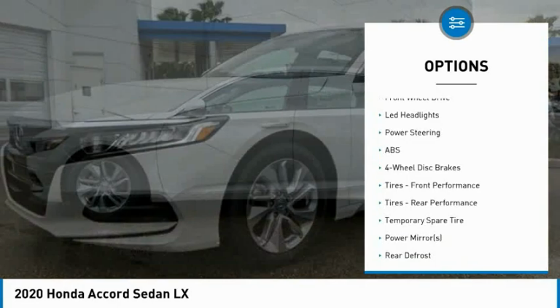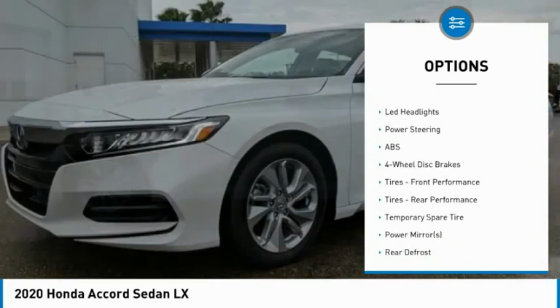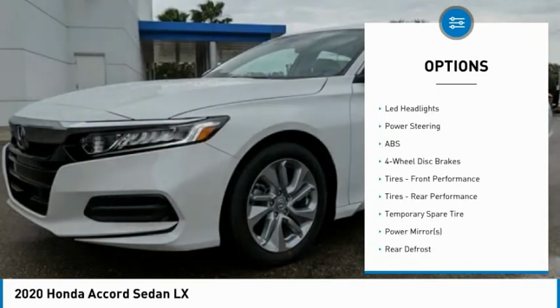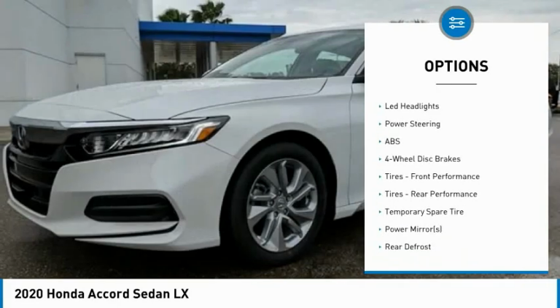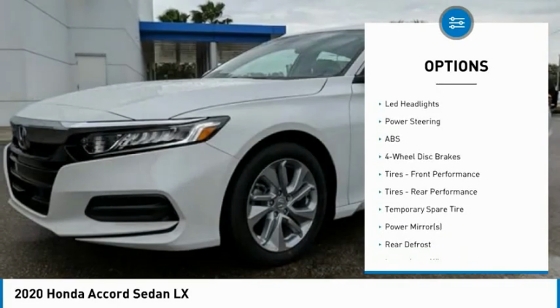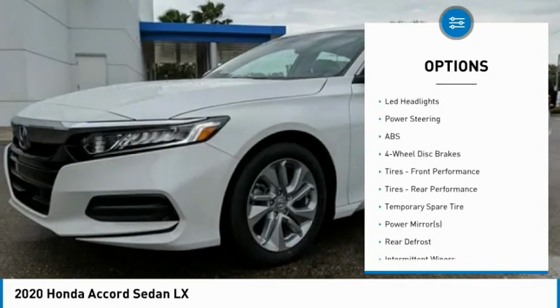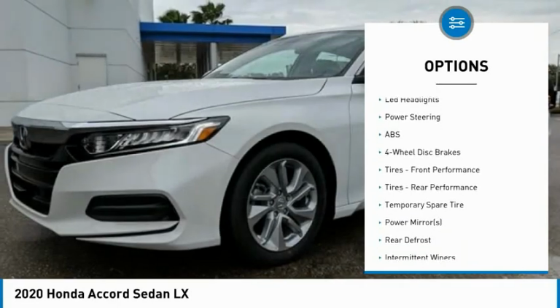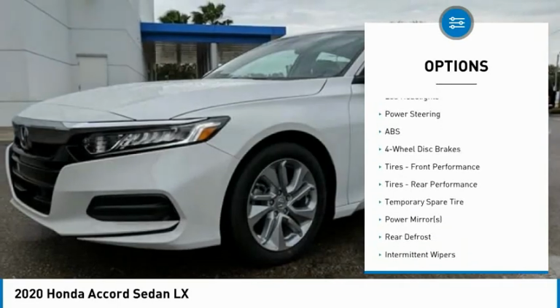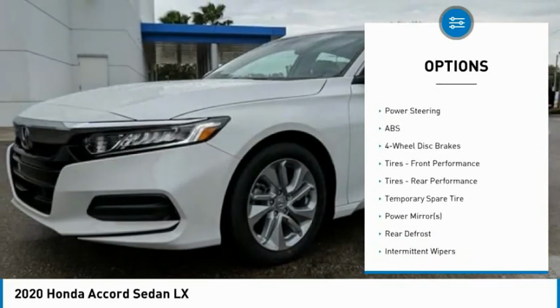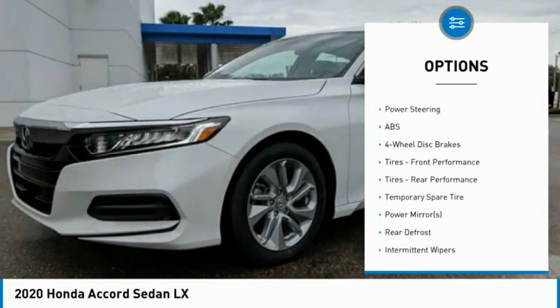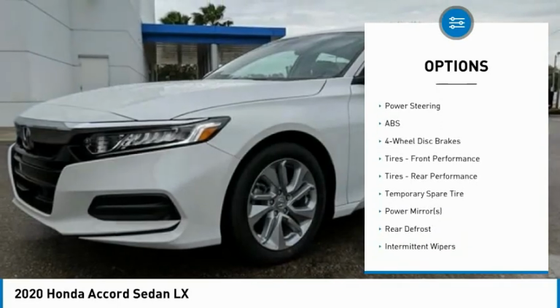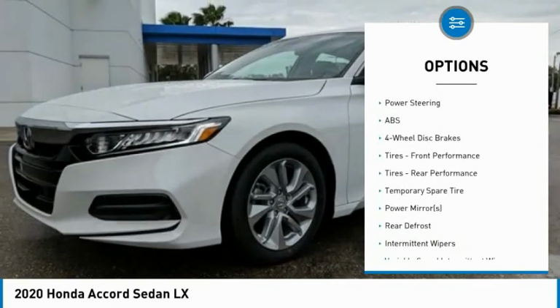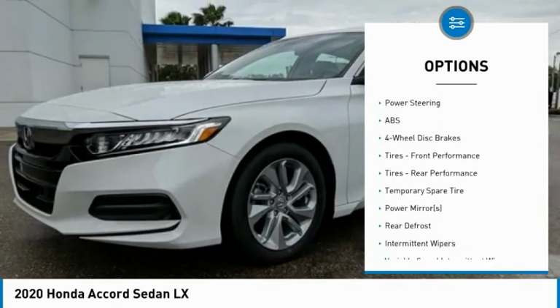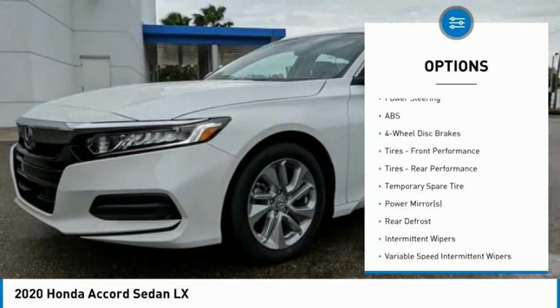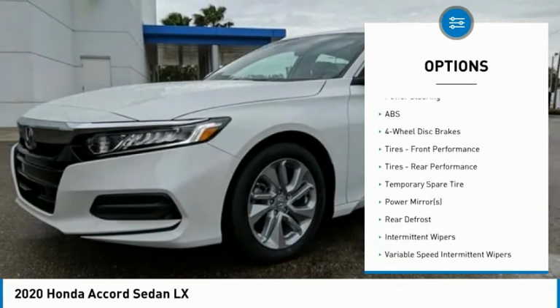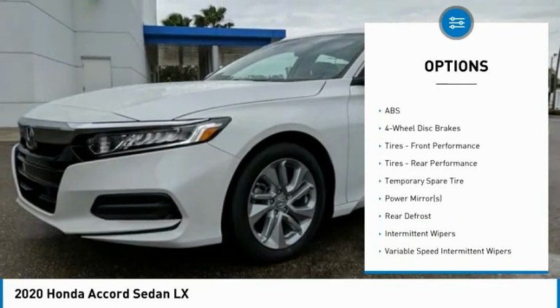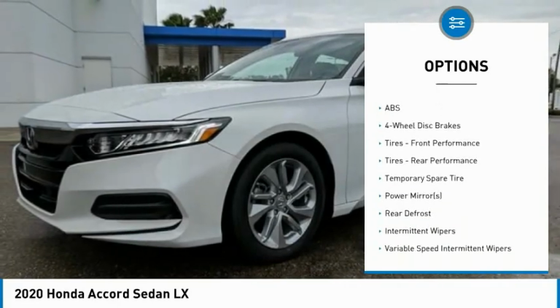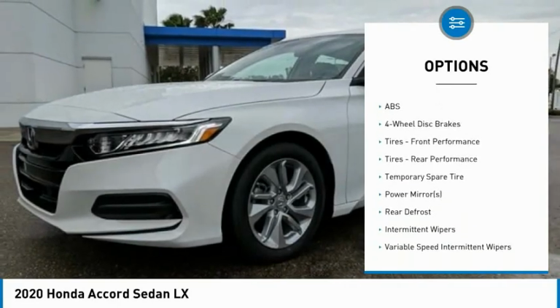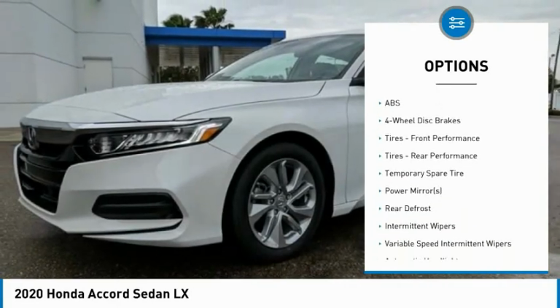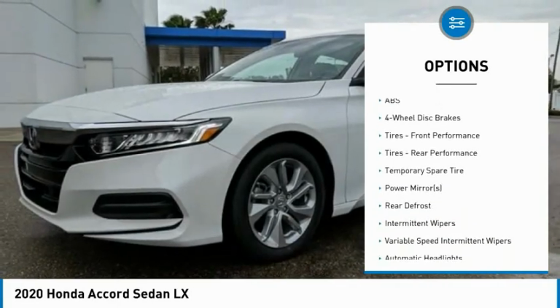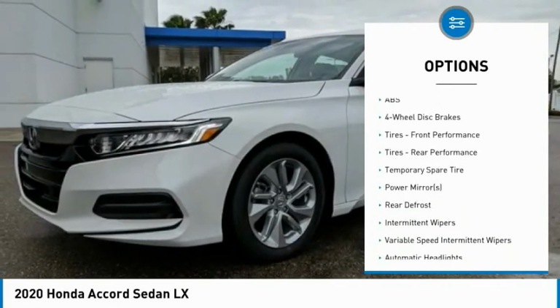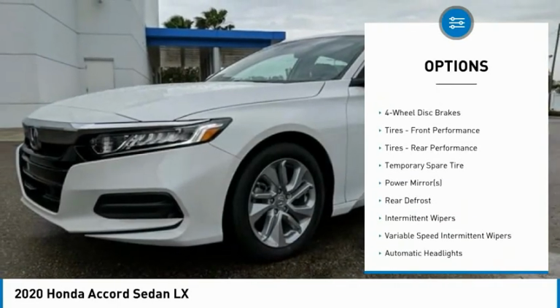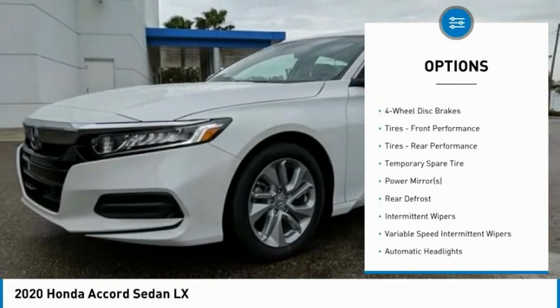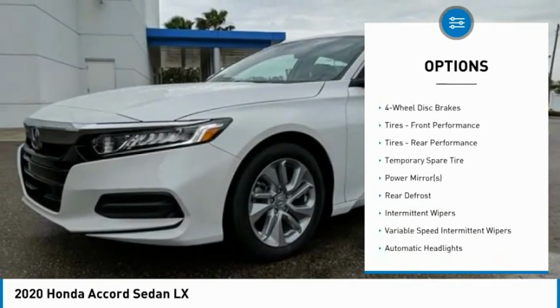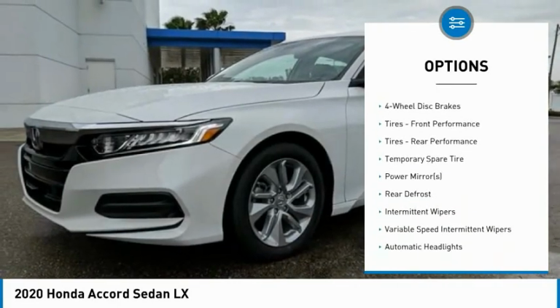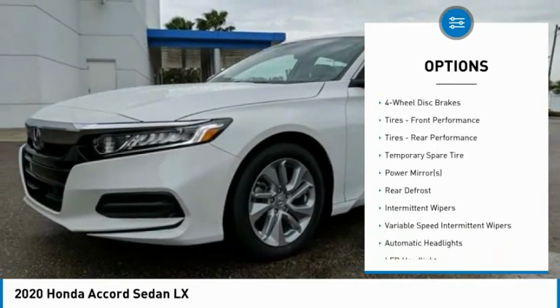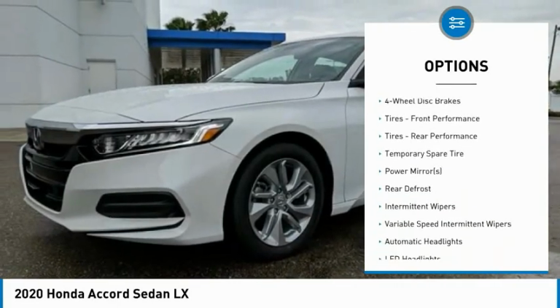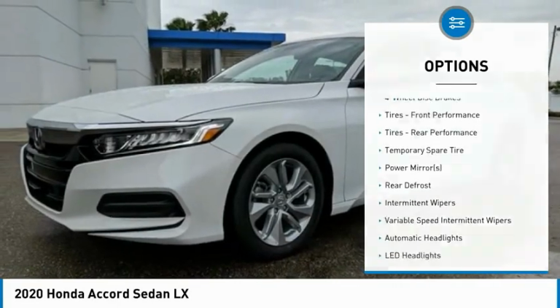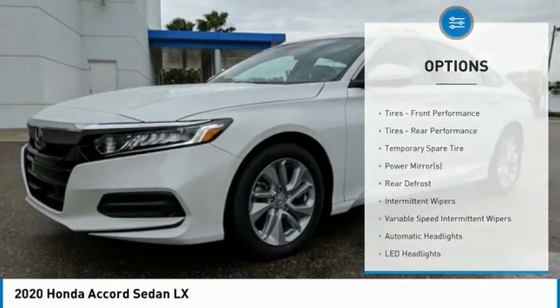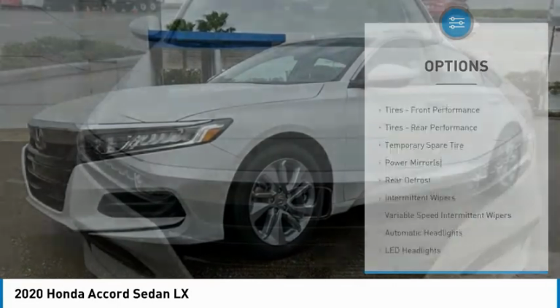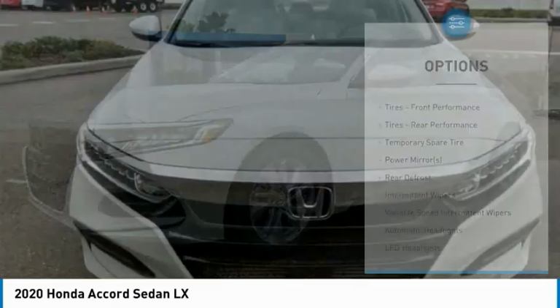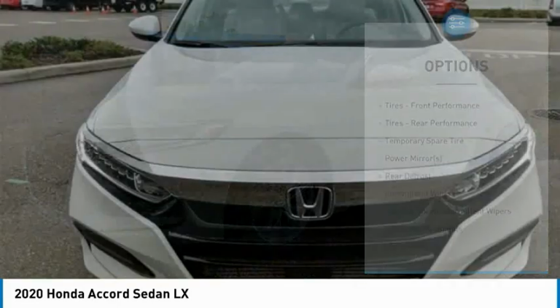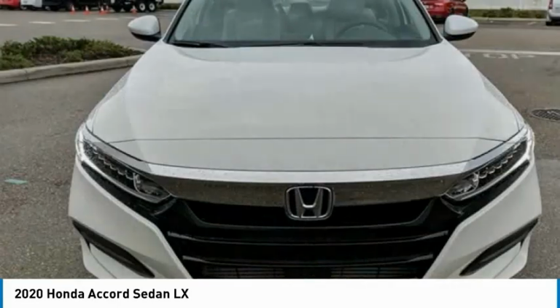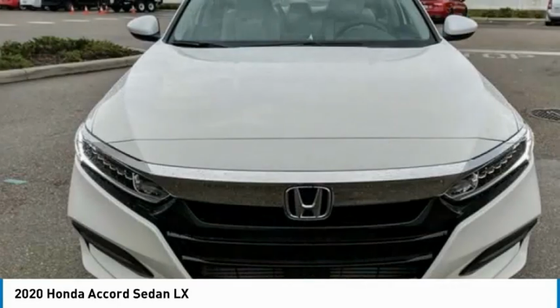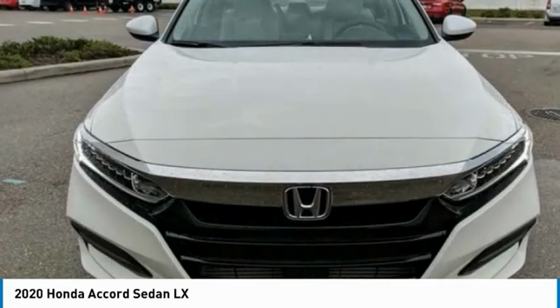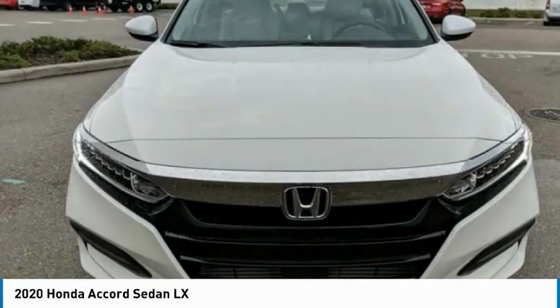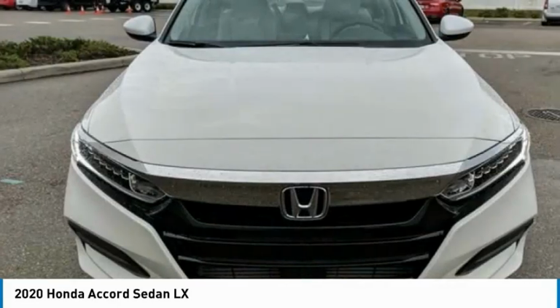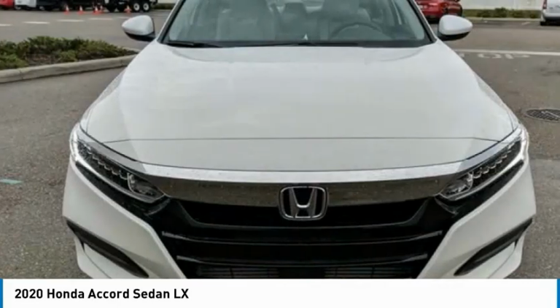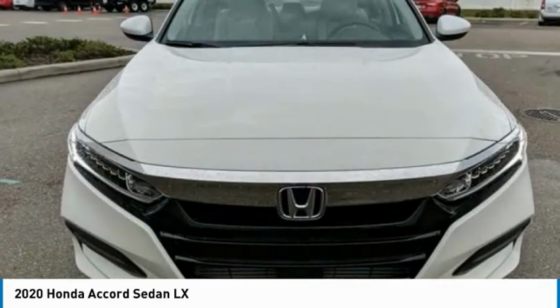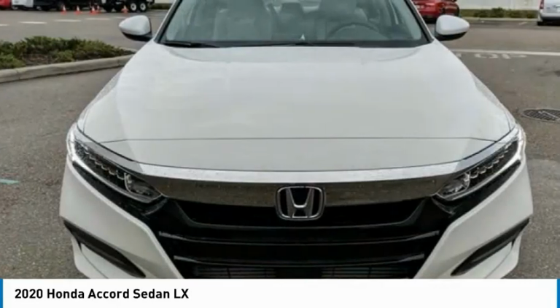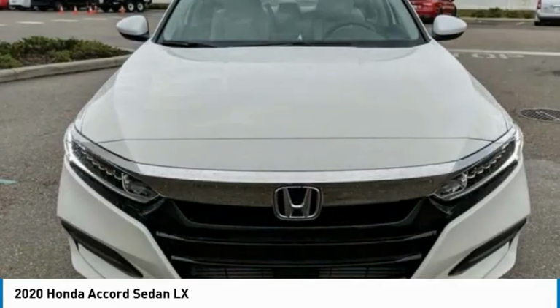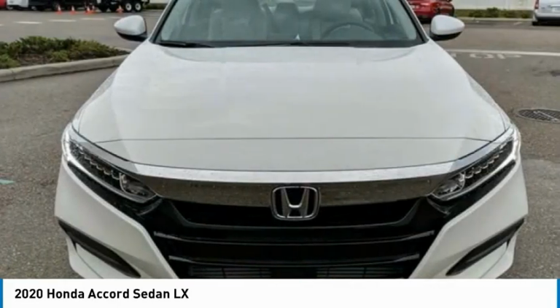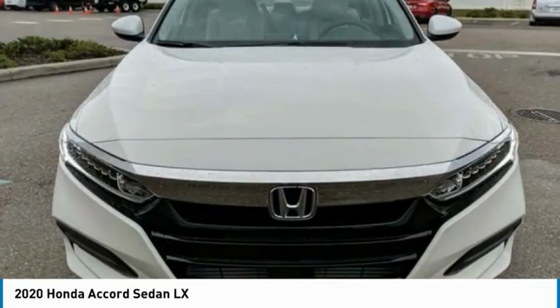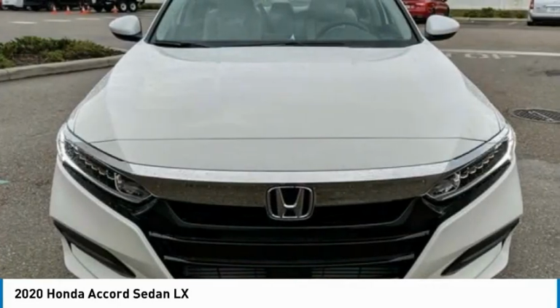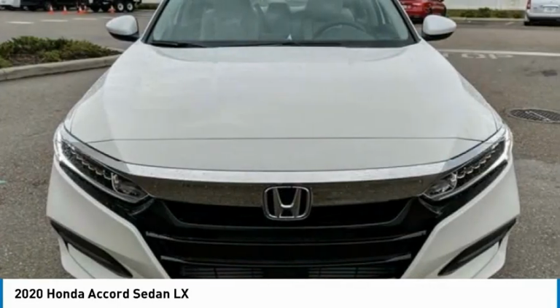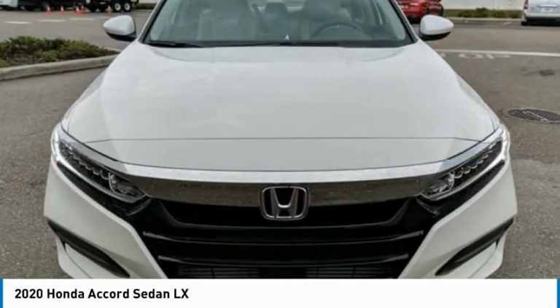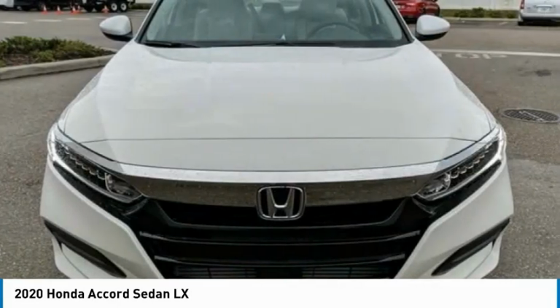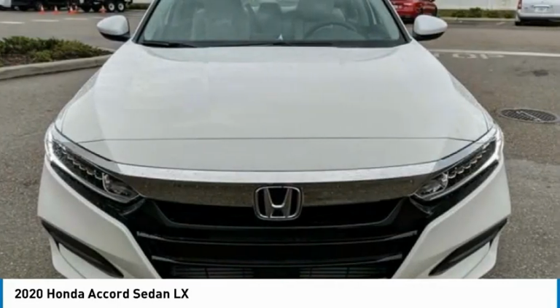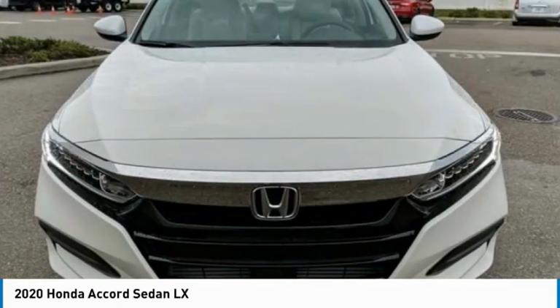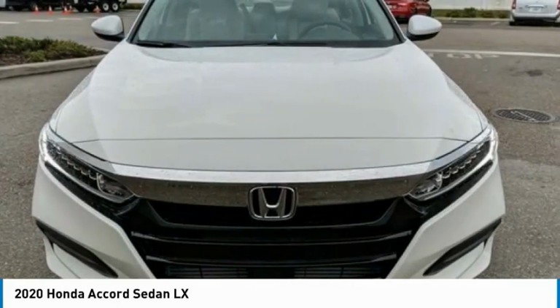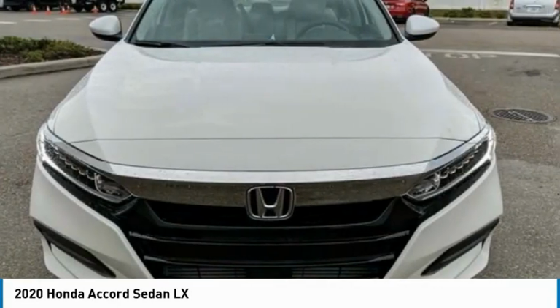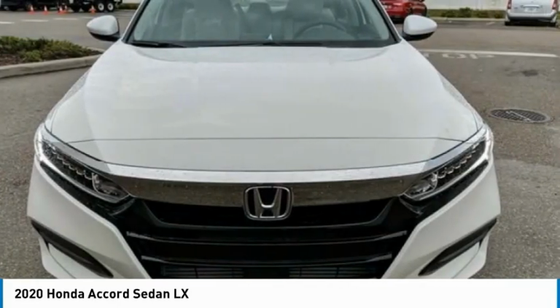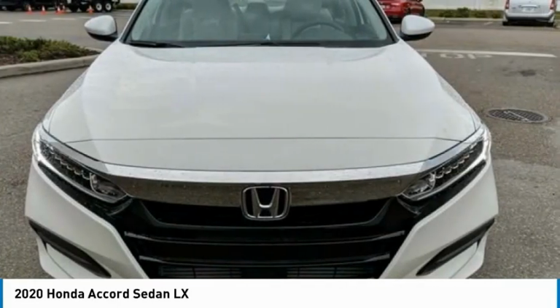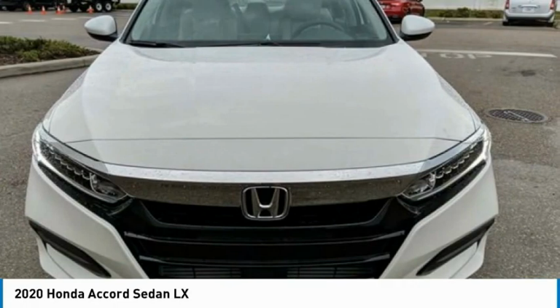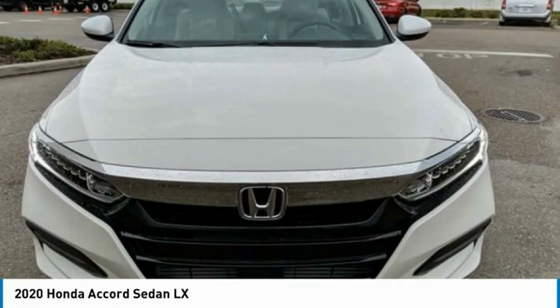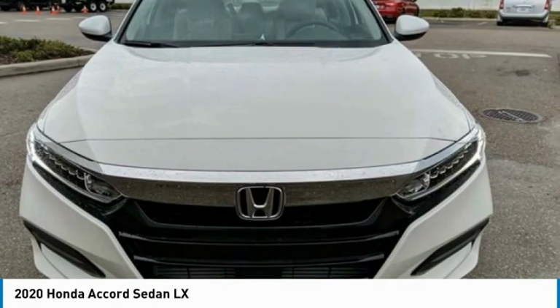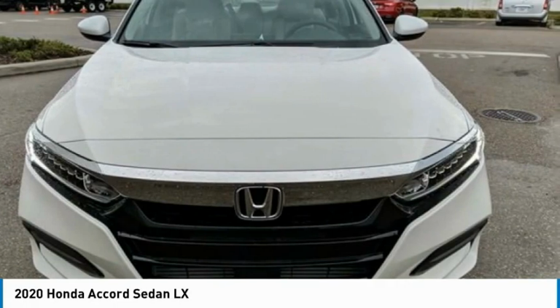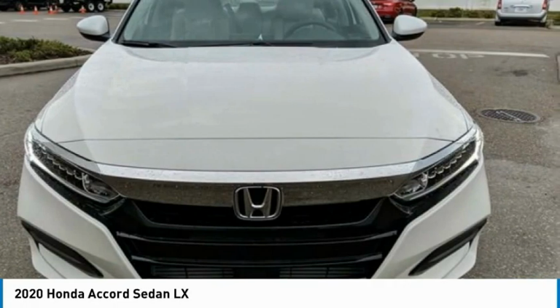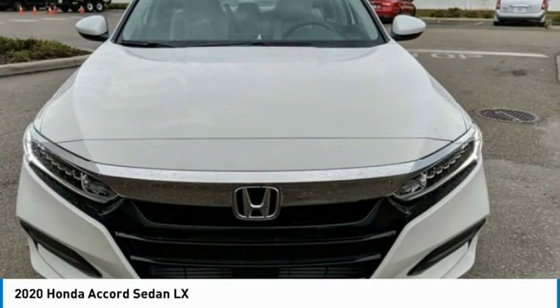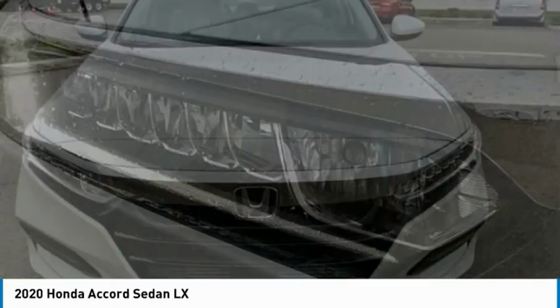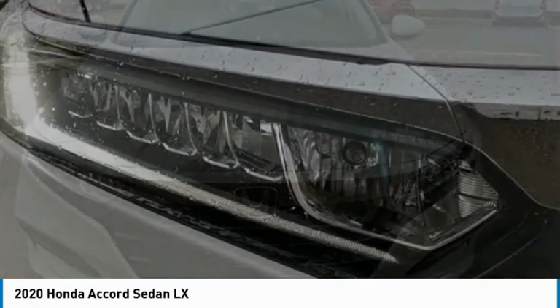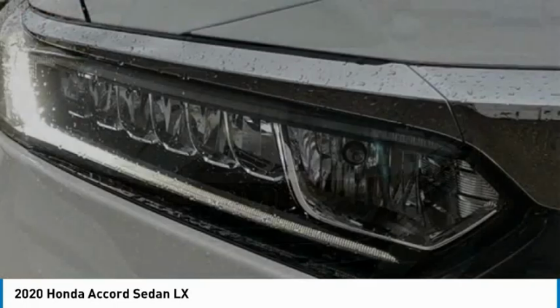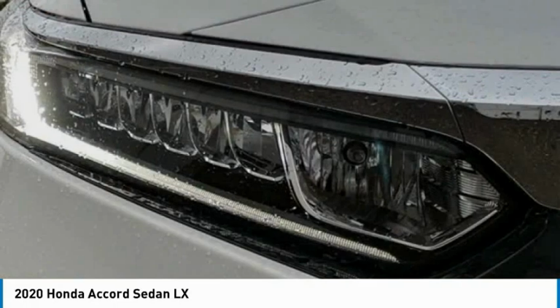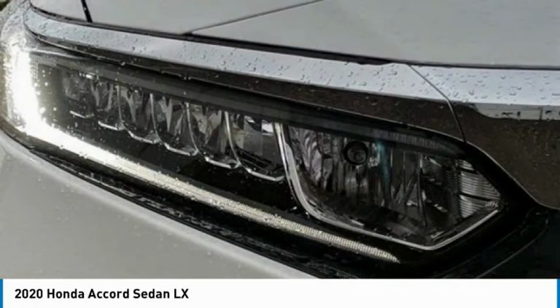Stability control, daytime running lights, engine immobilizer, FWD, LED headlights.